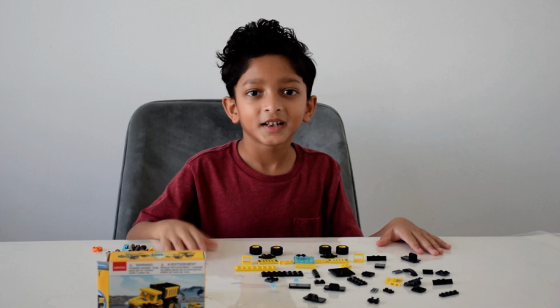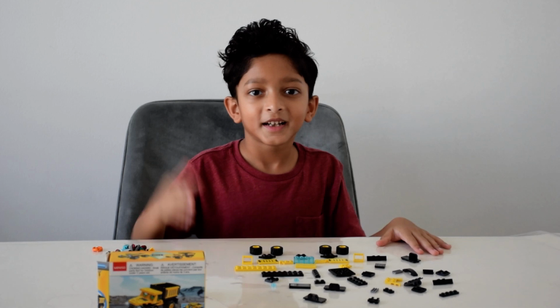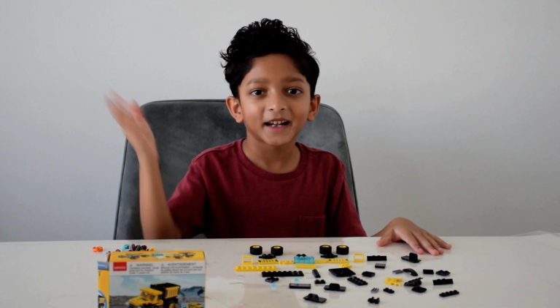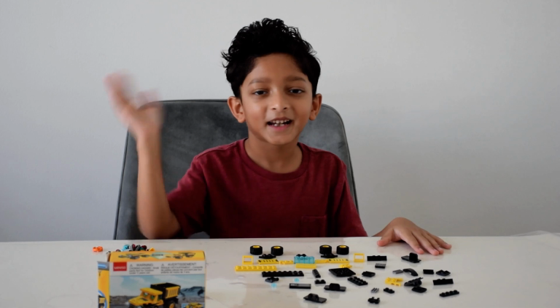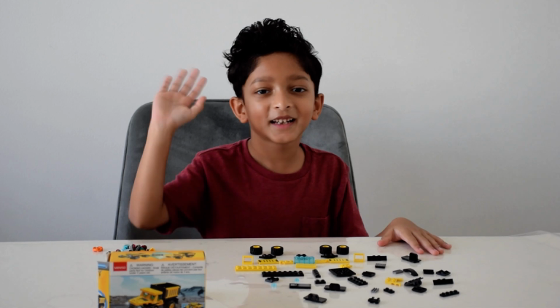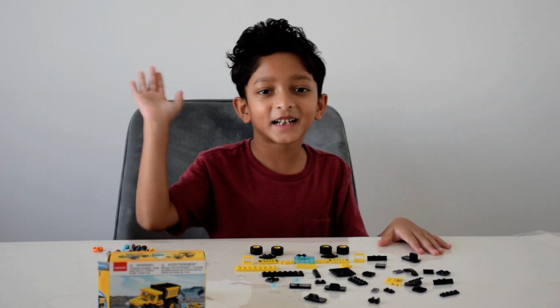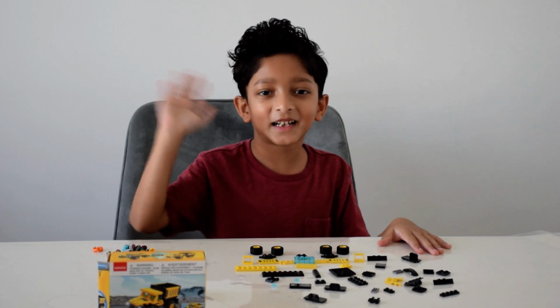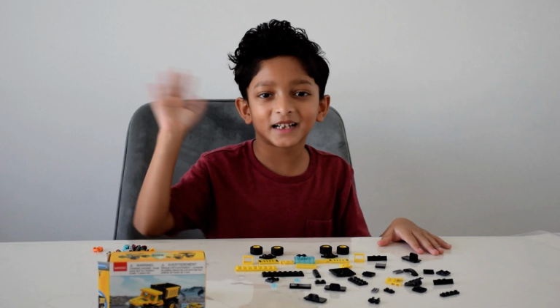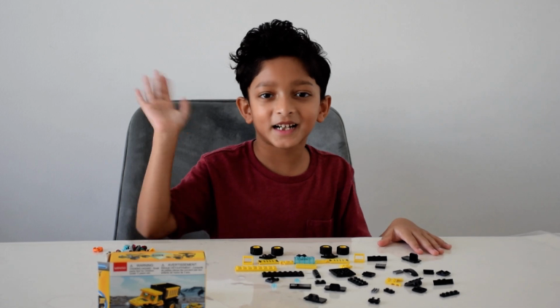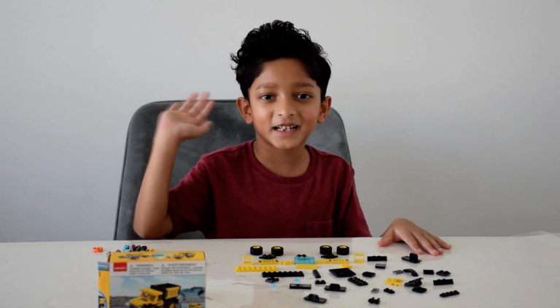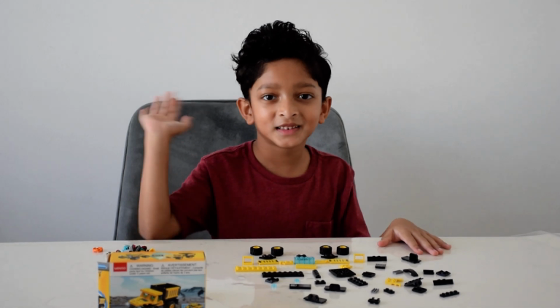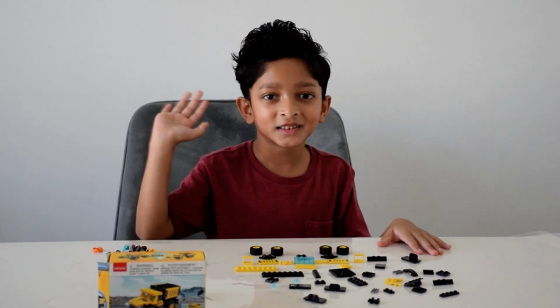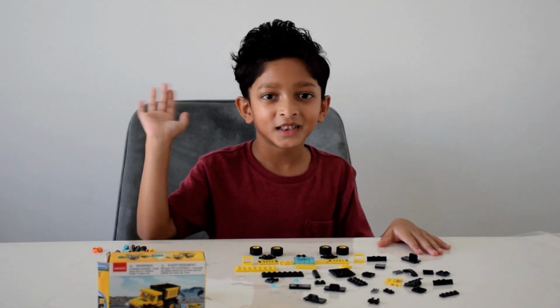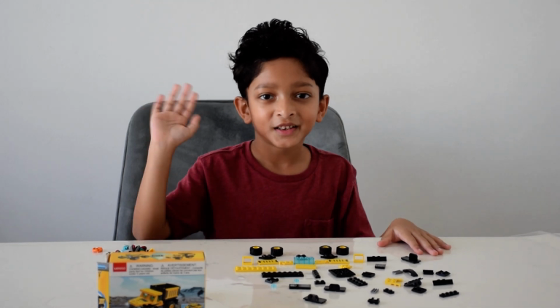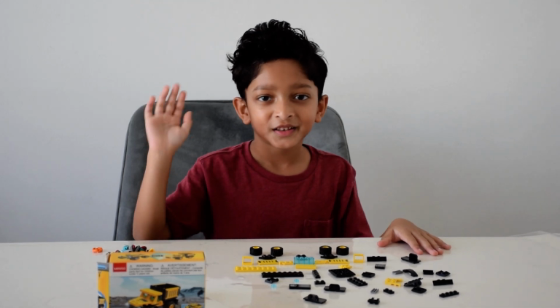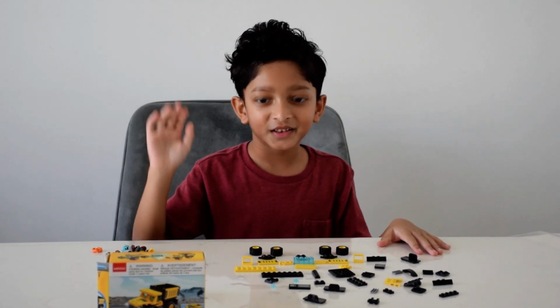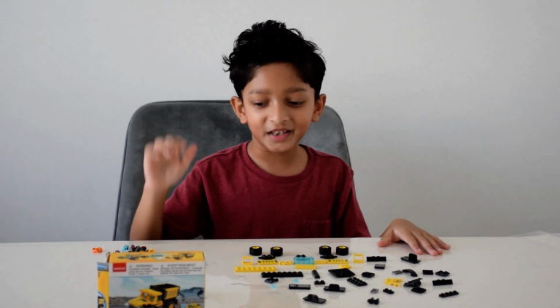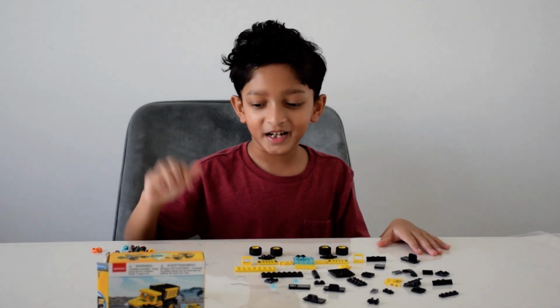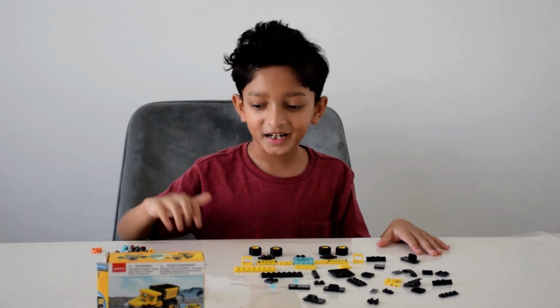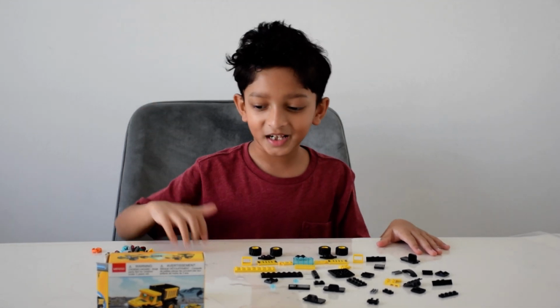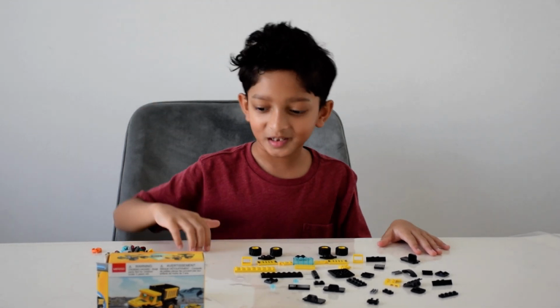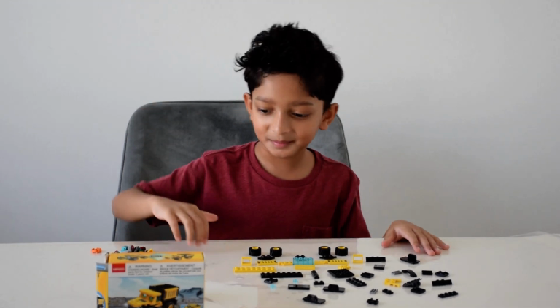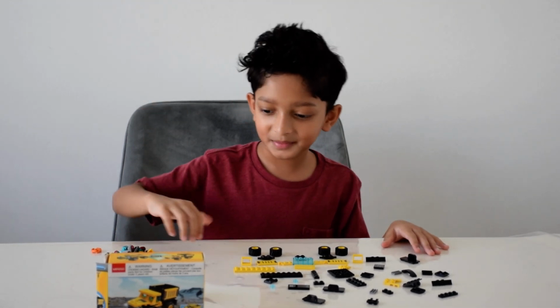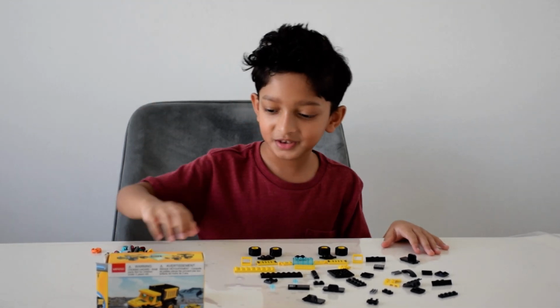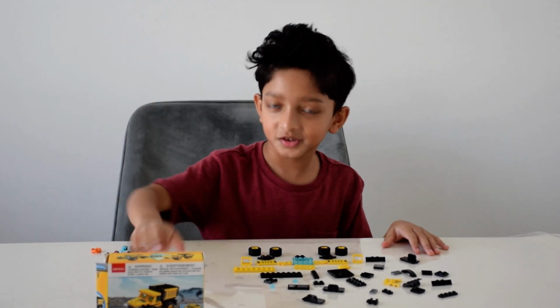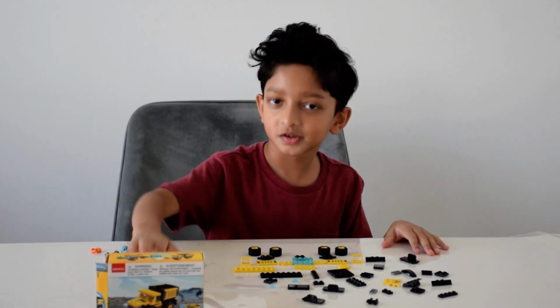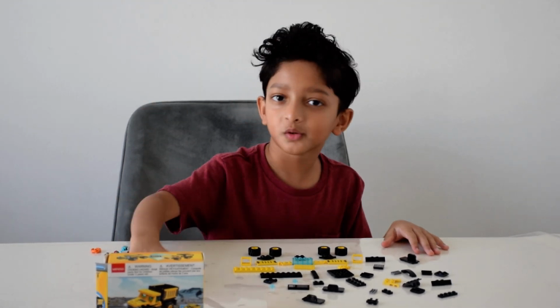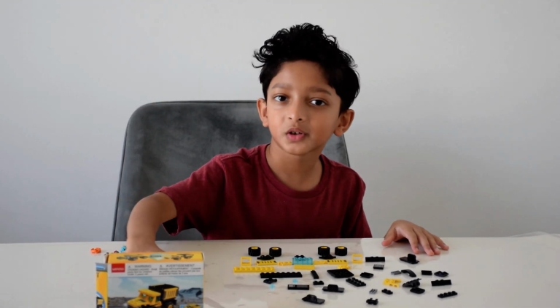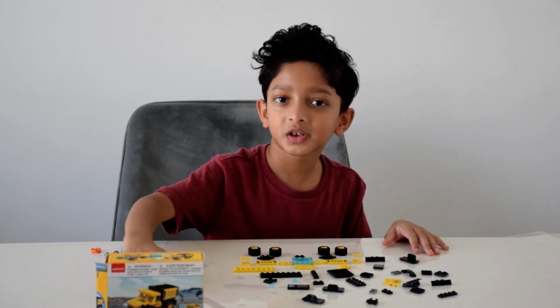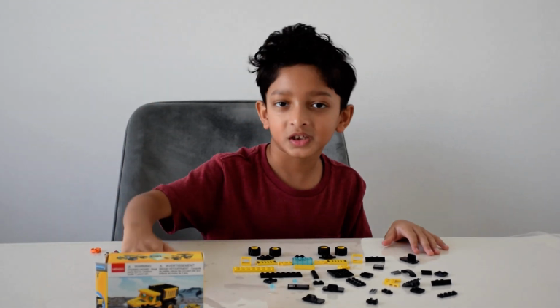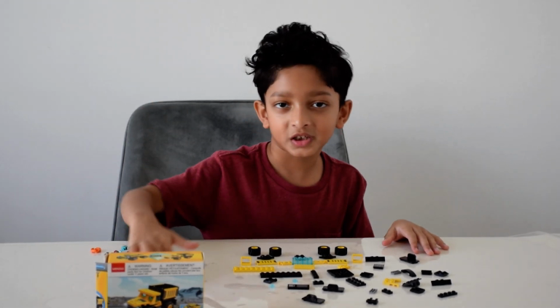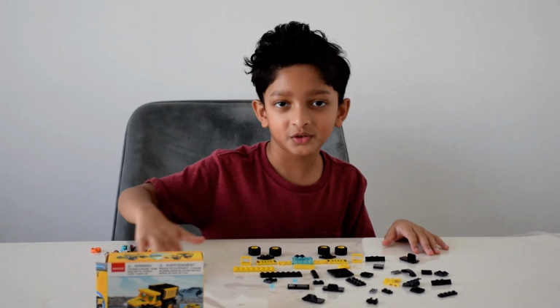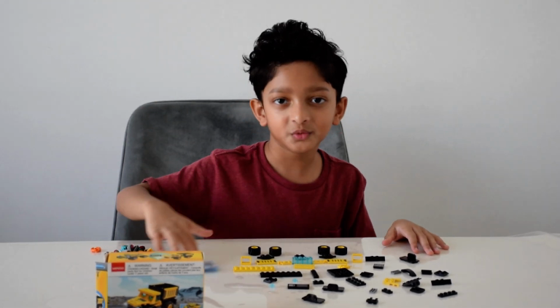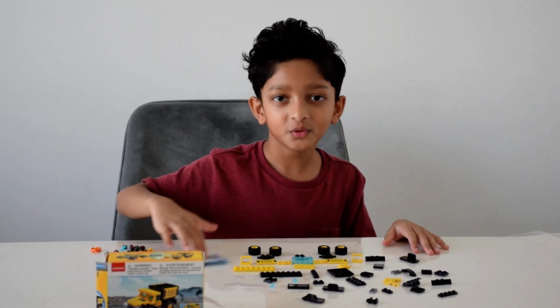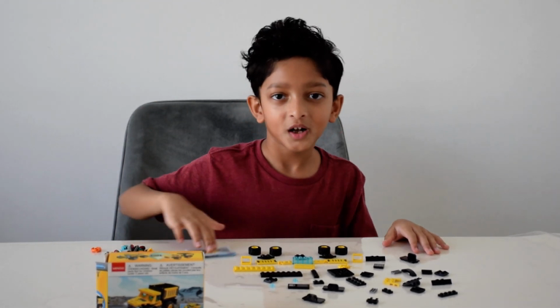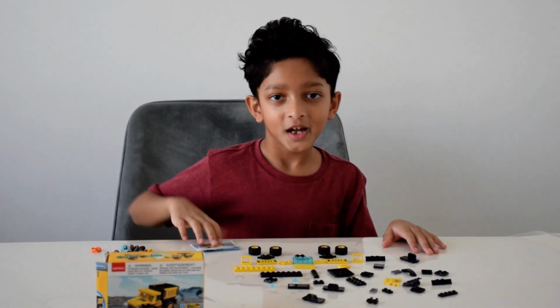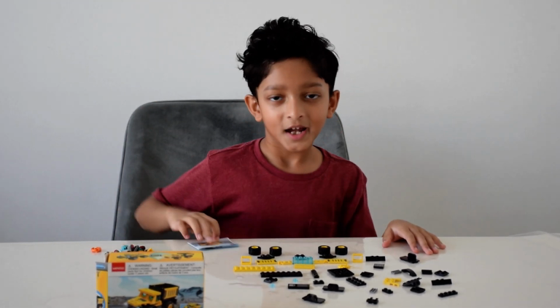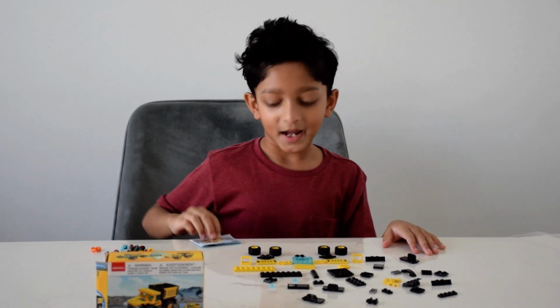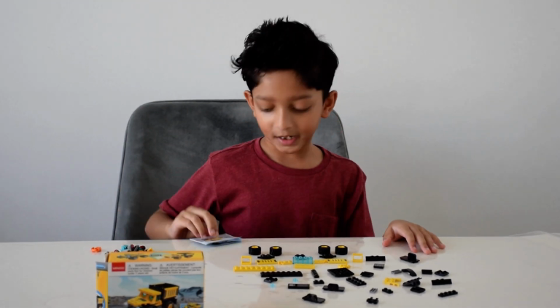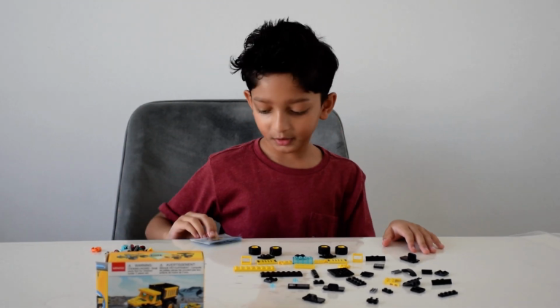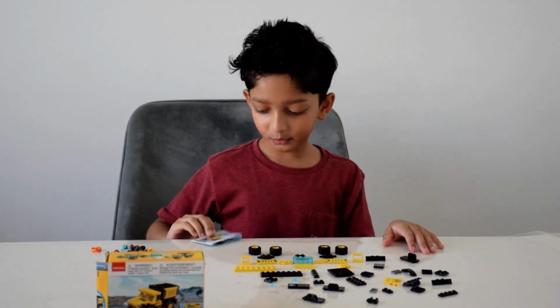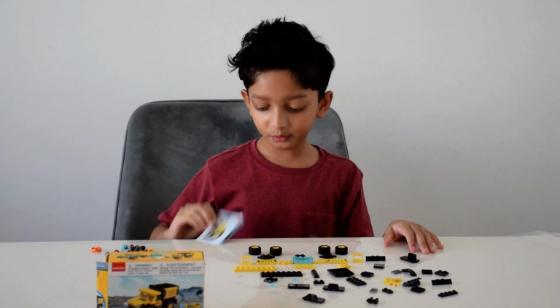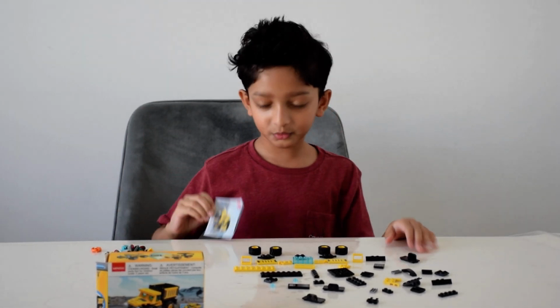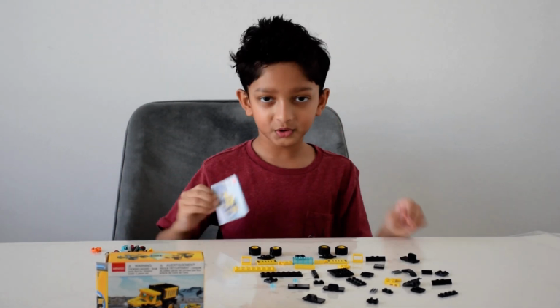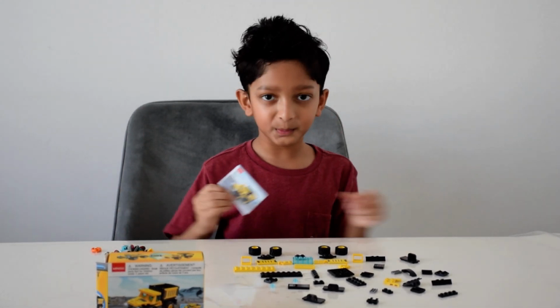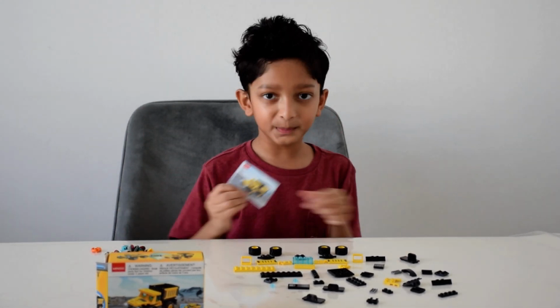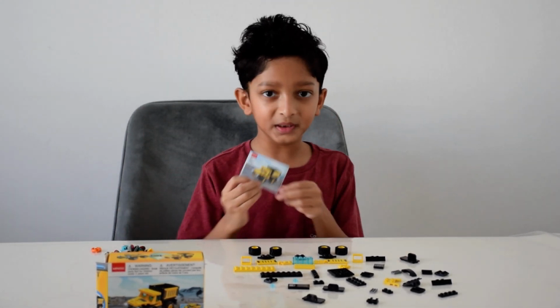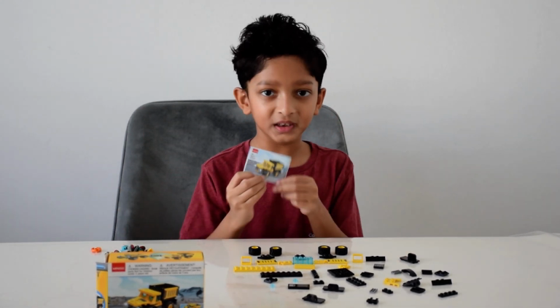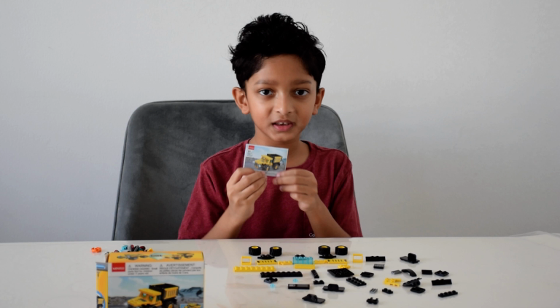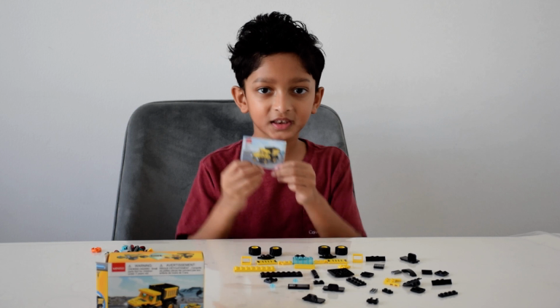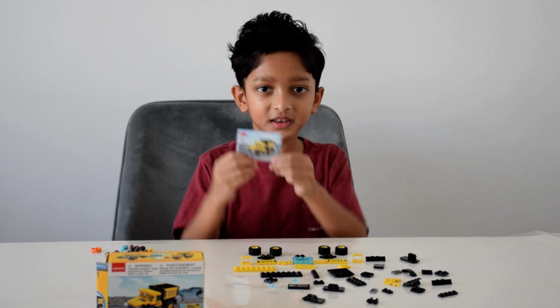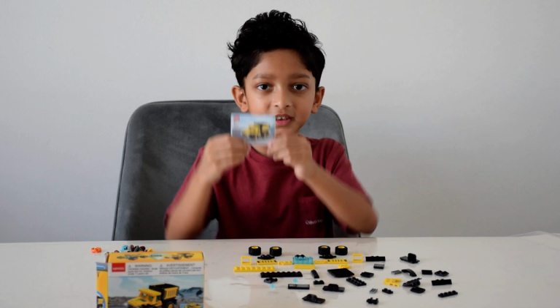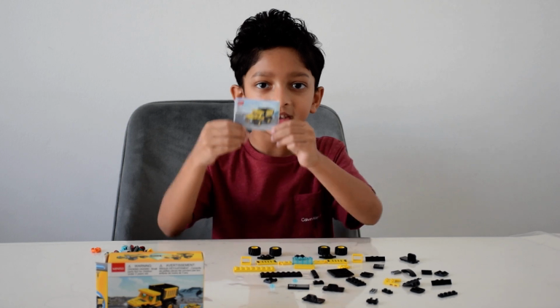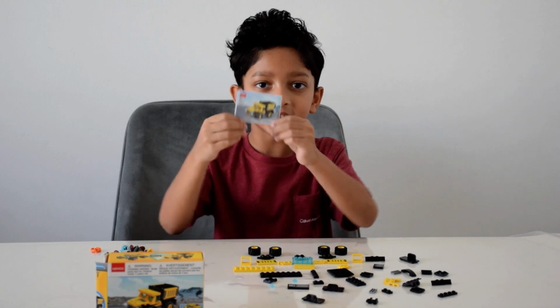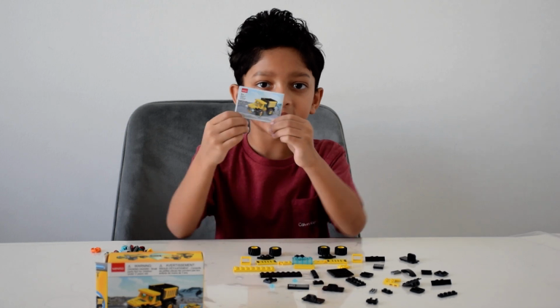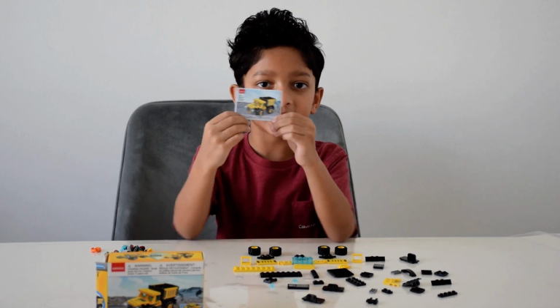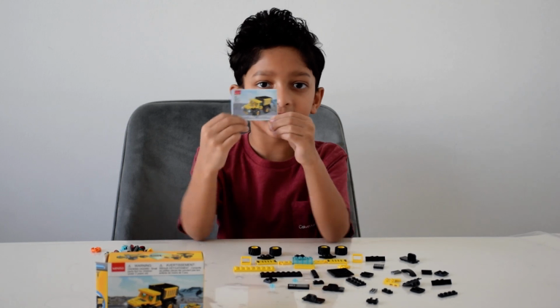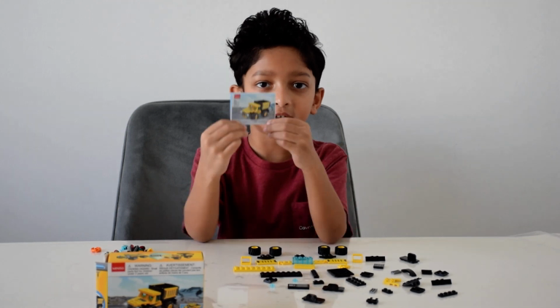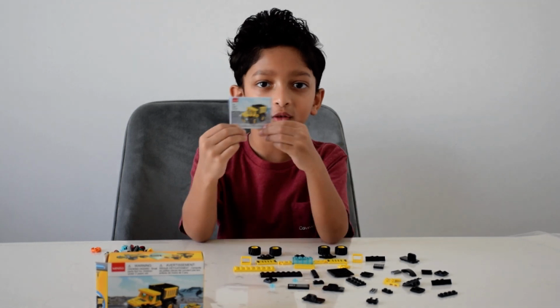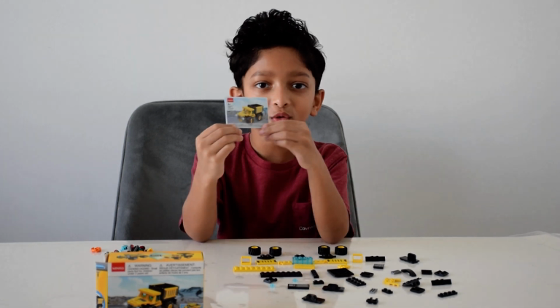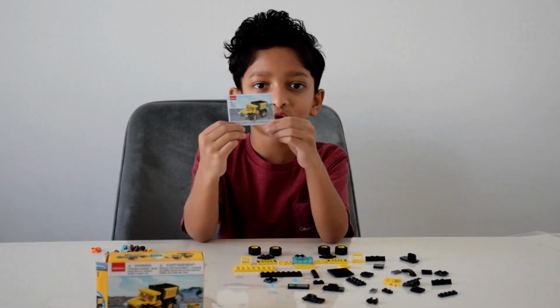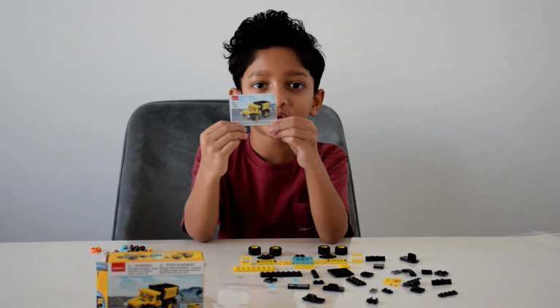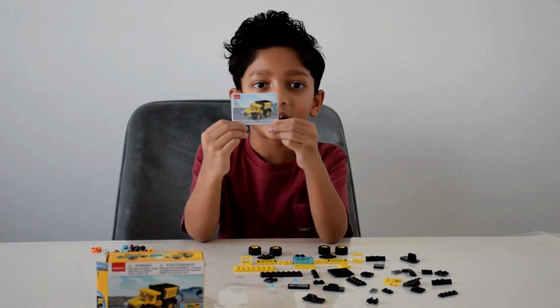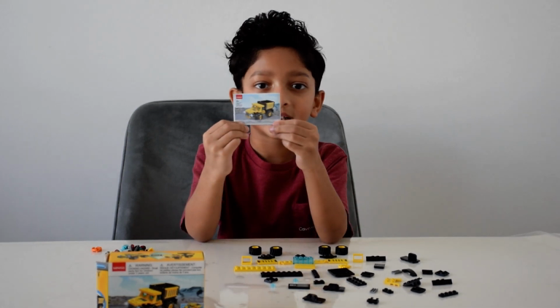Hey guys, today I'll be showing you how to build this Lego truck.